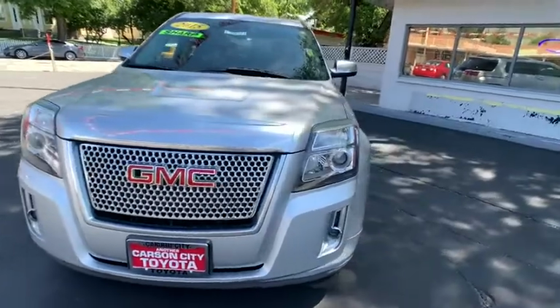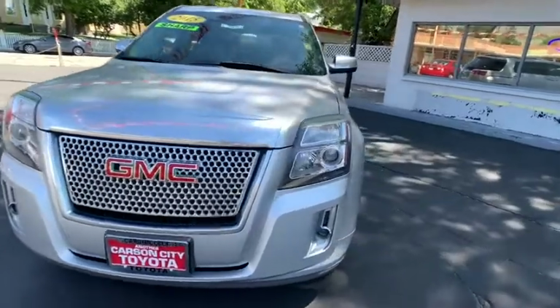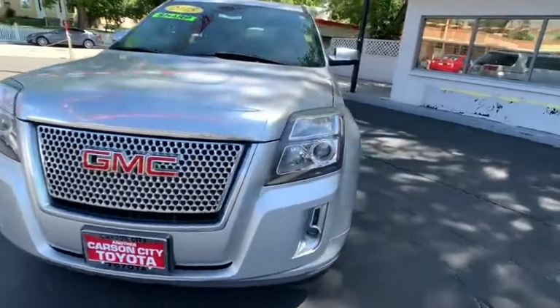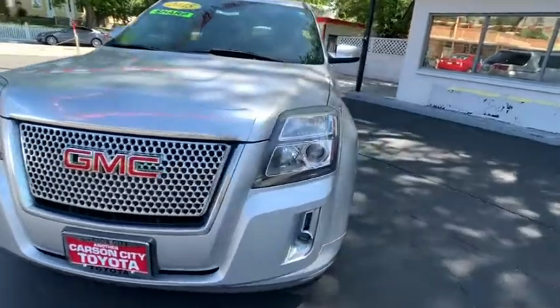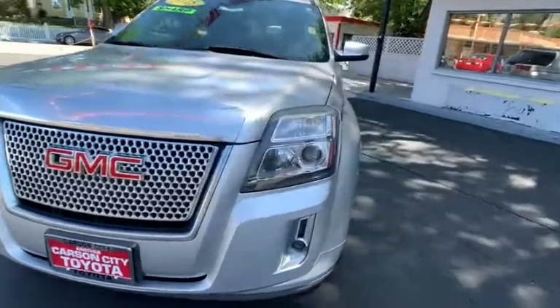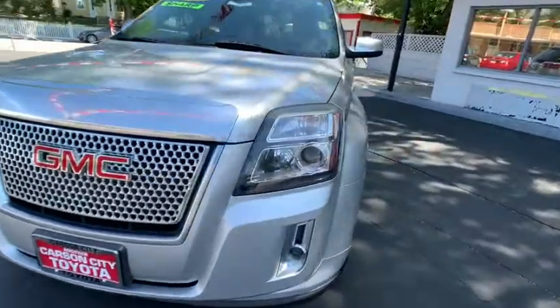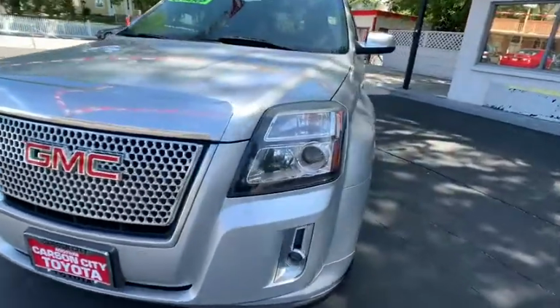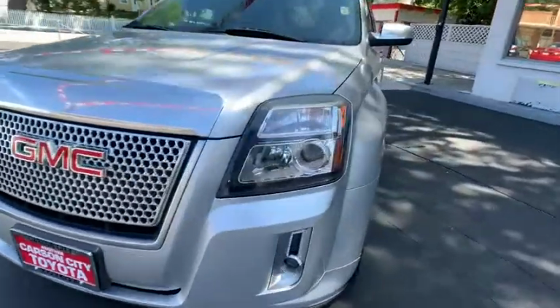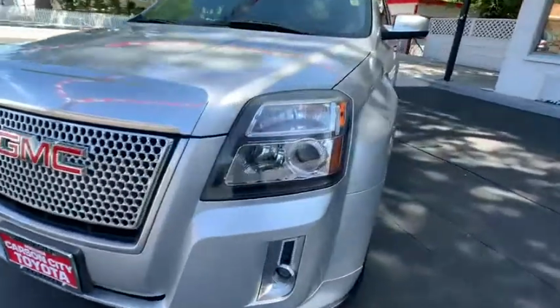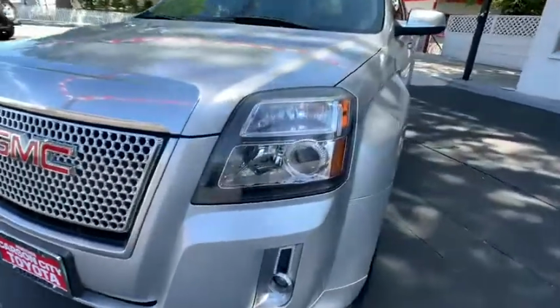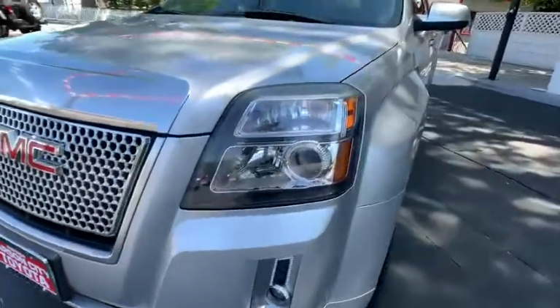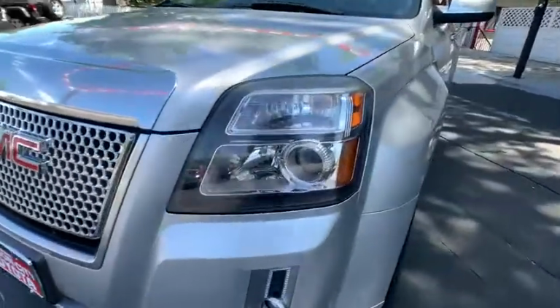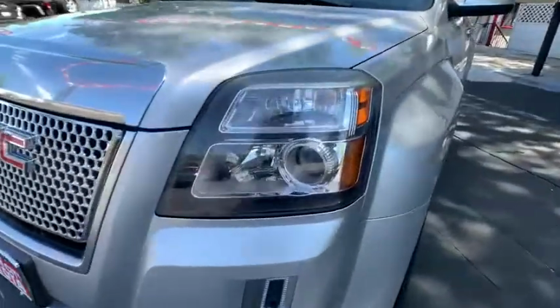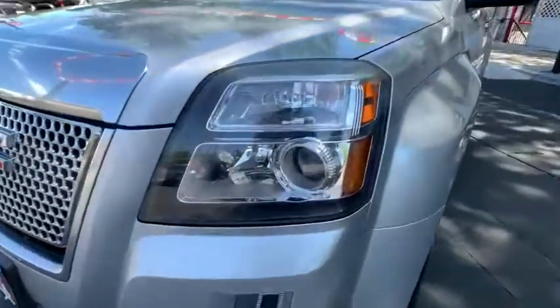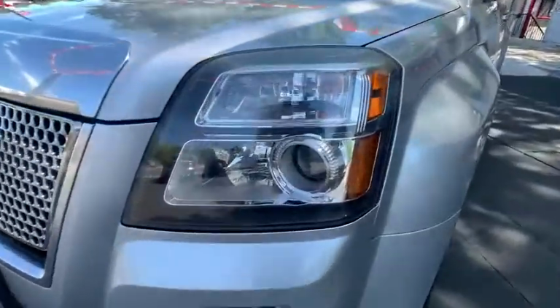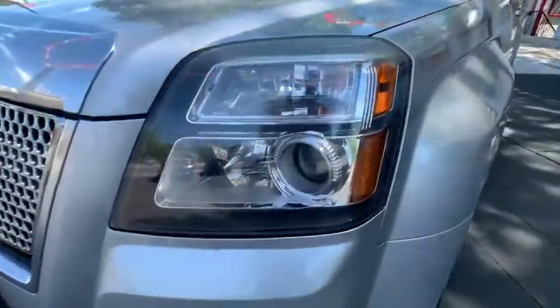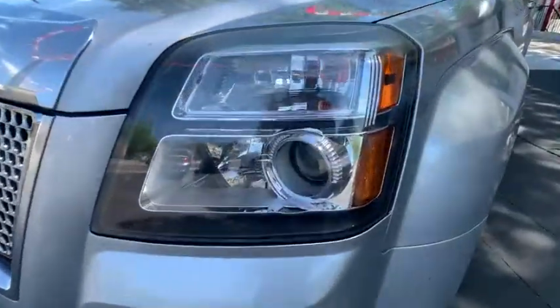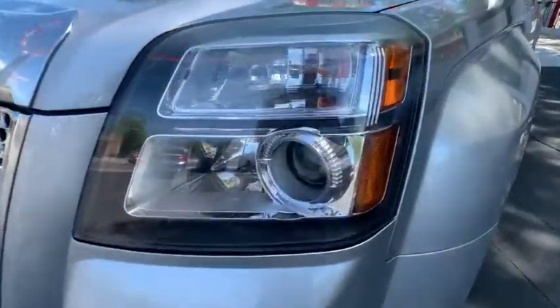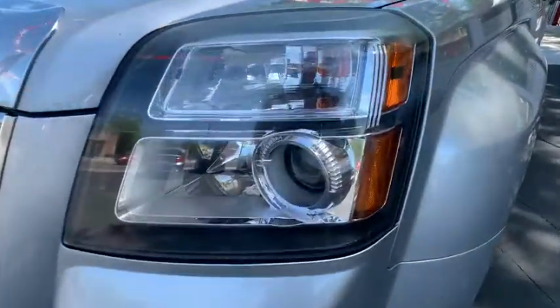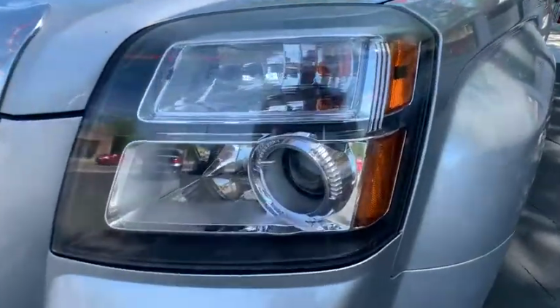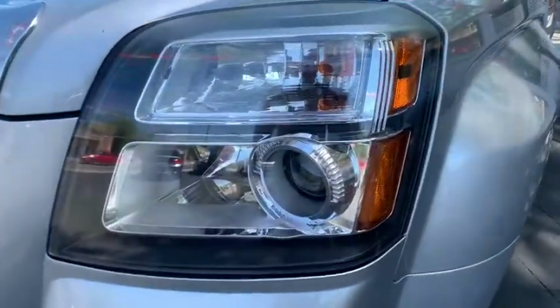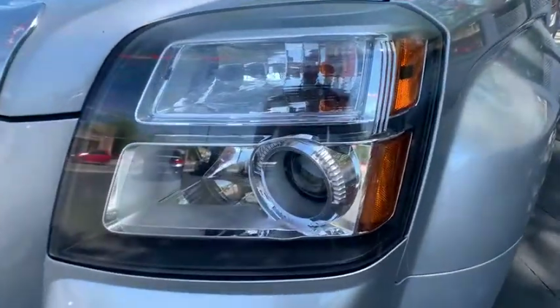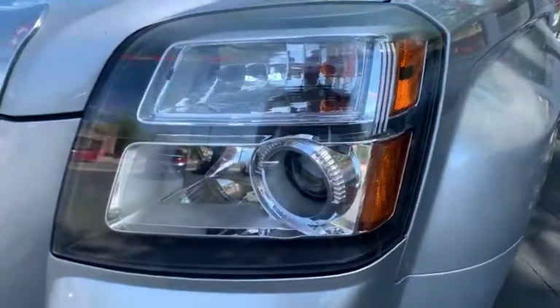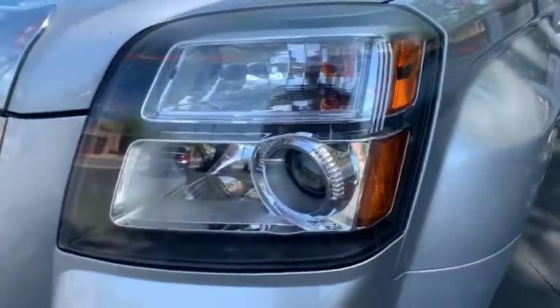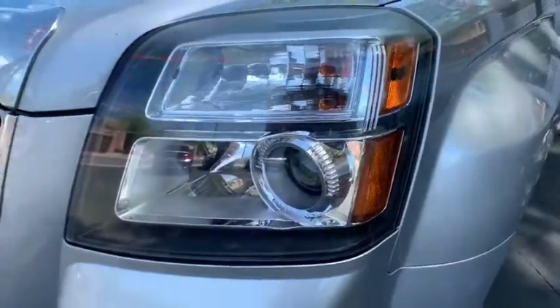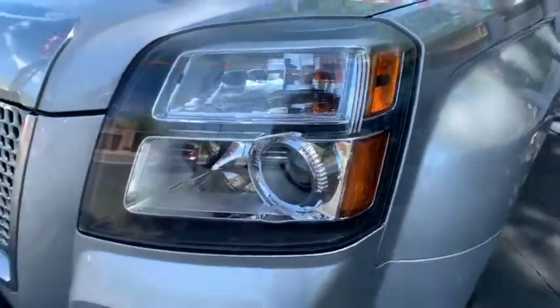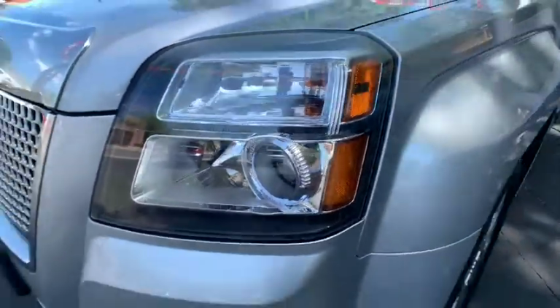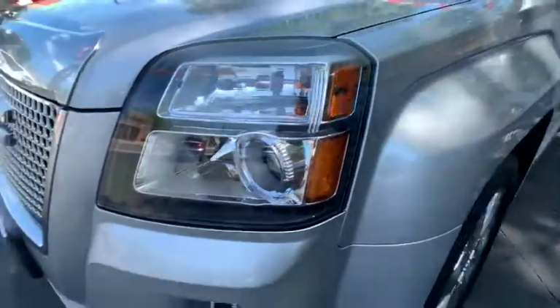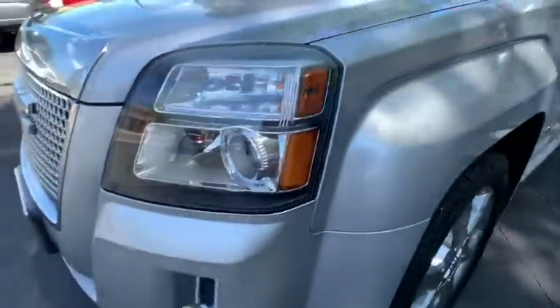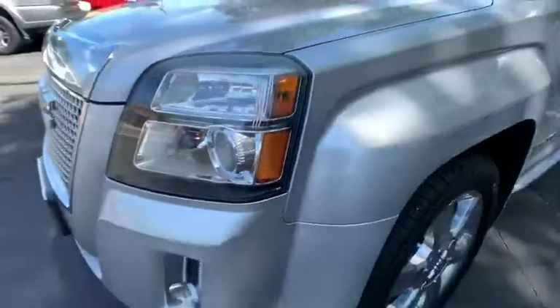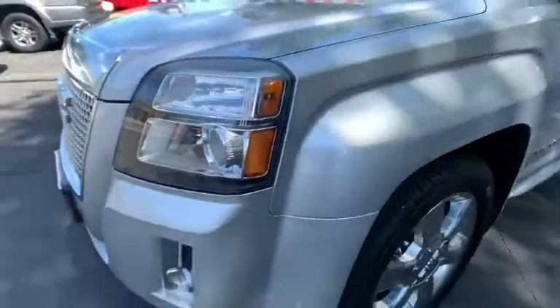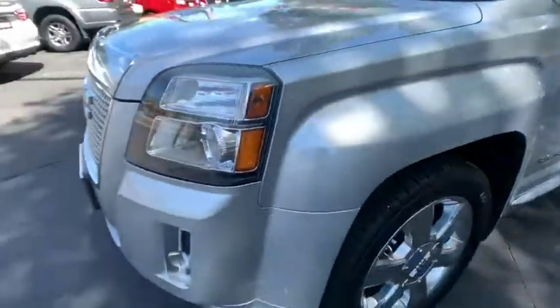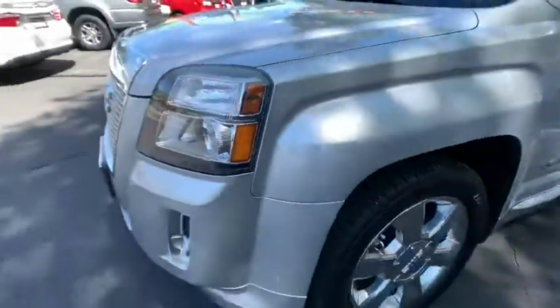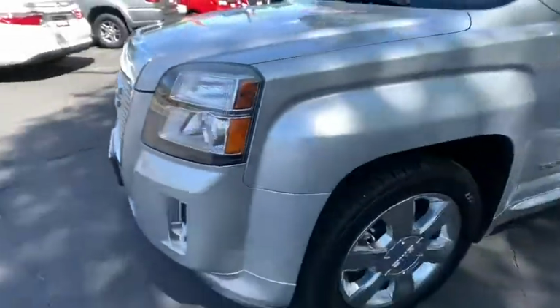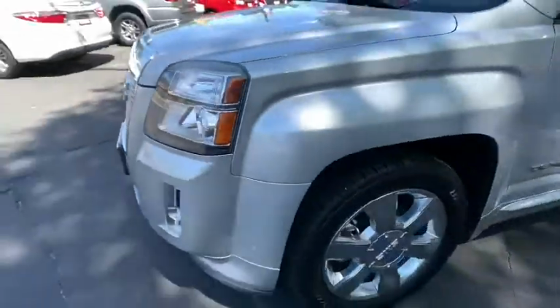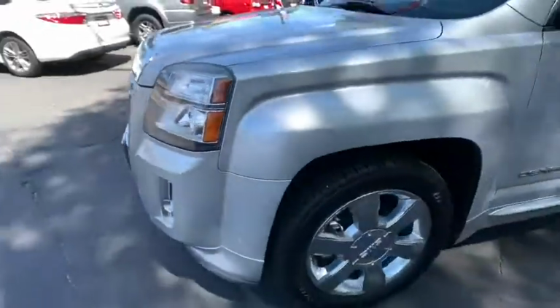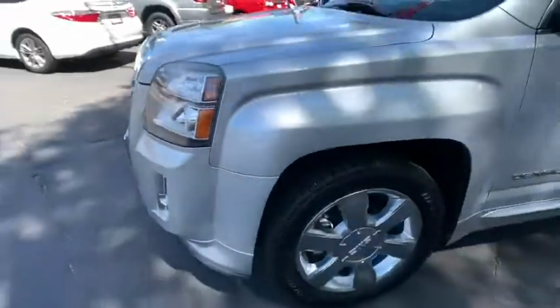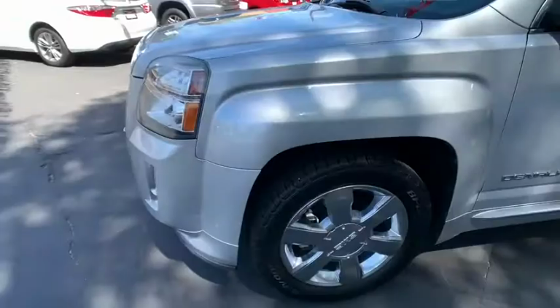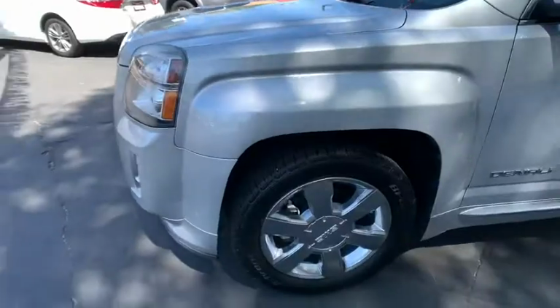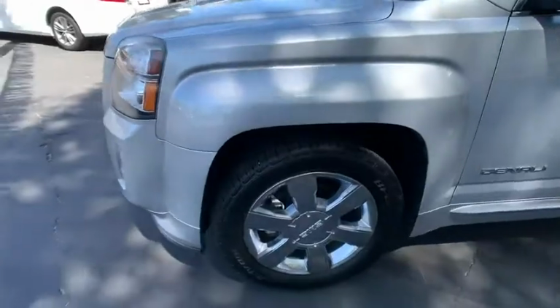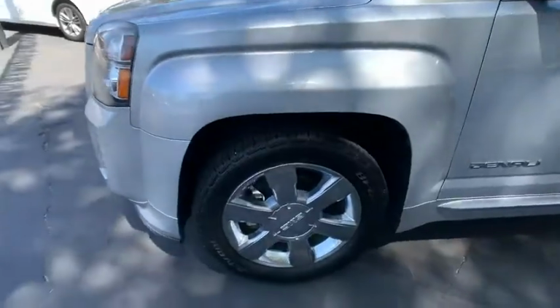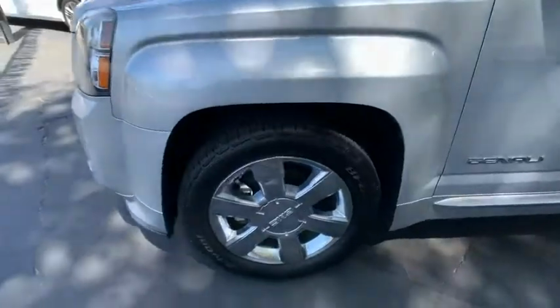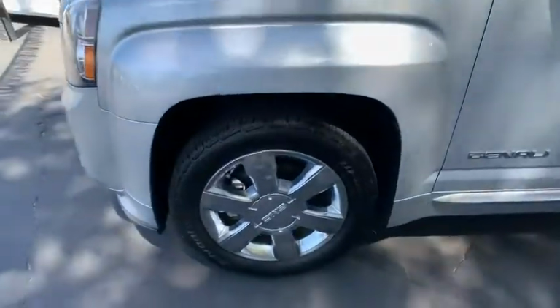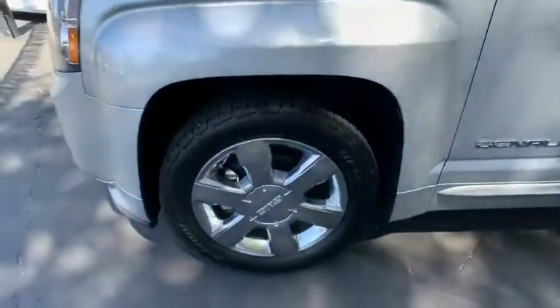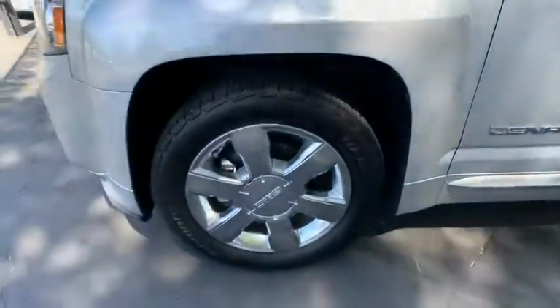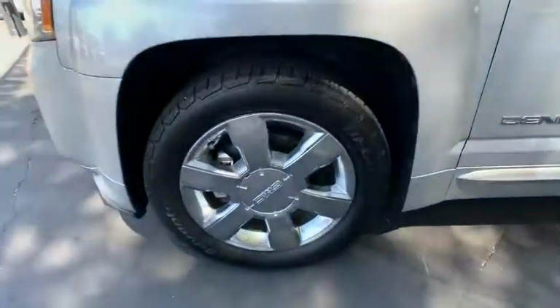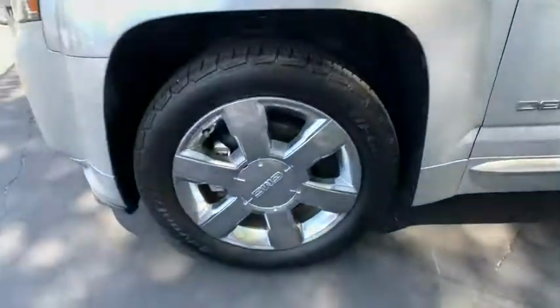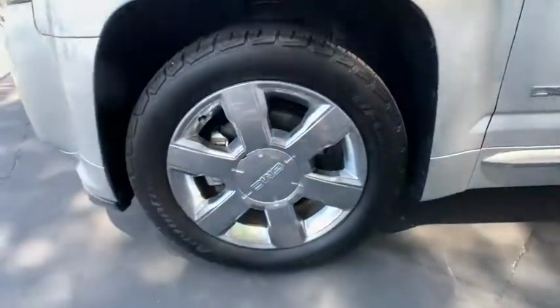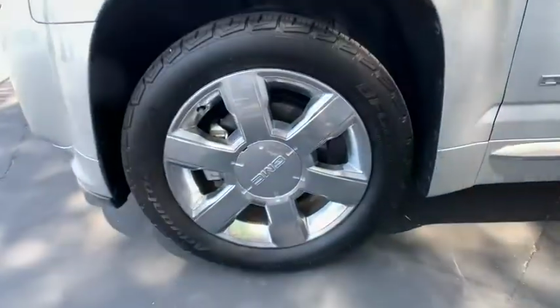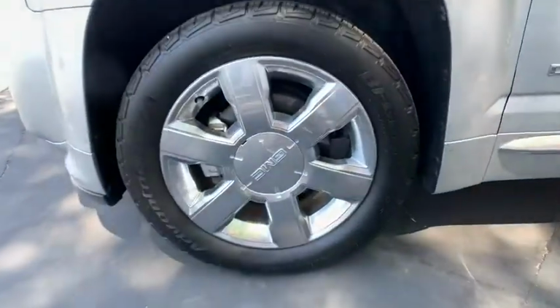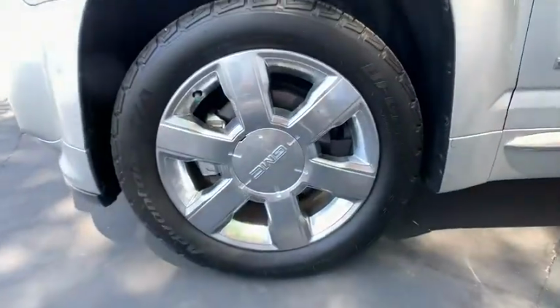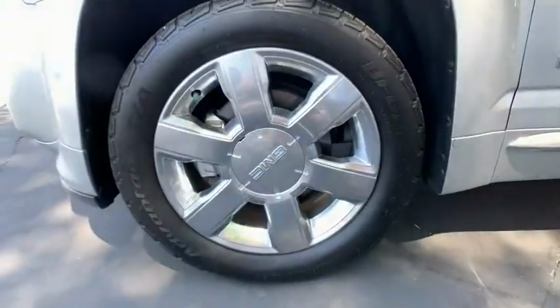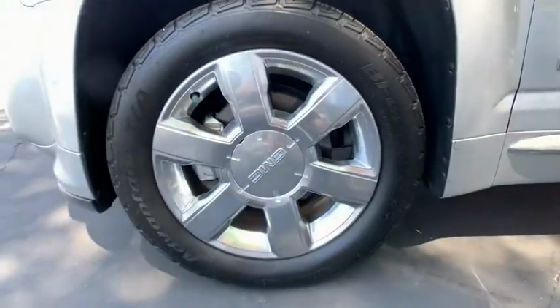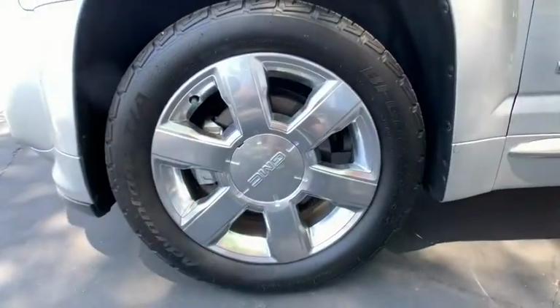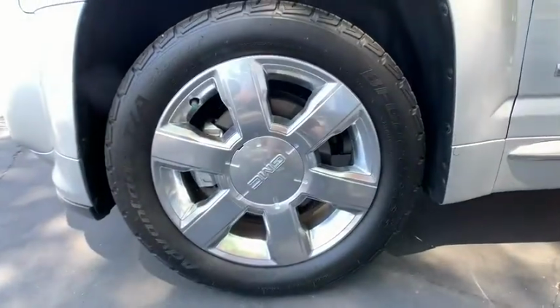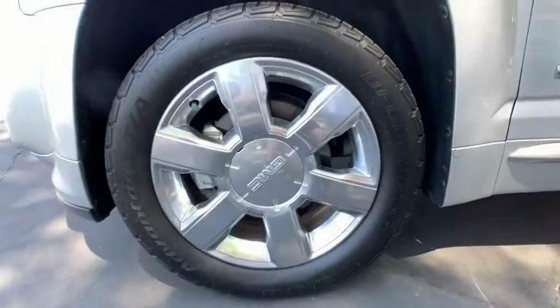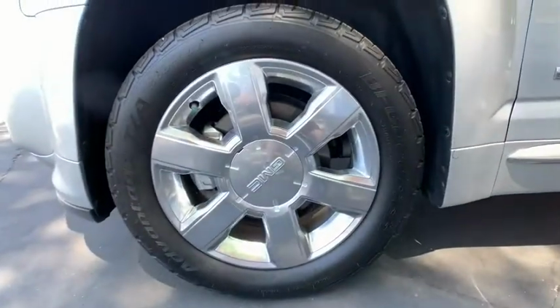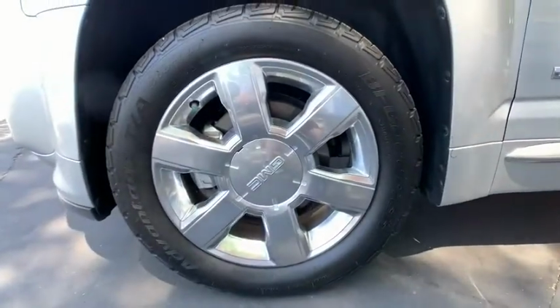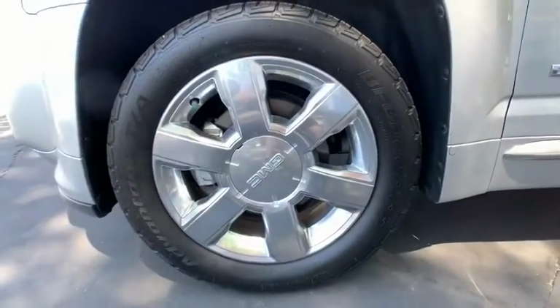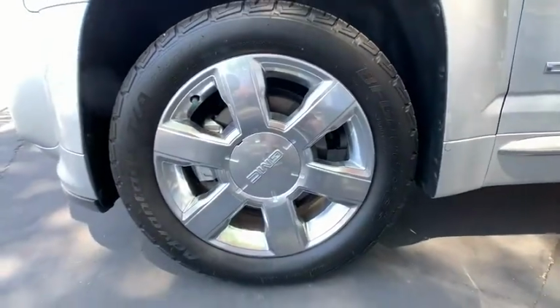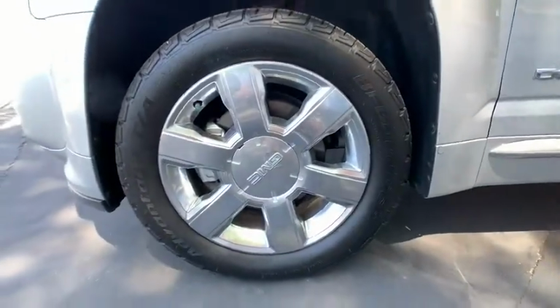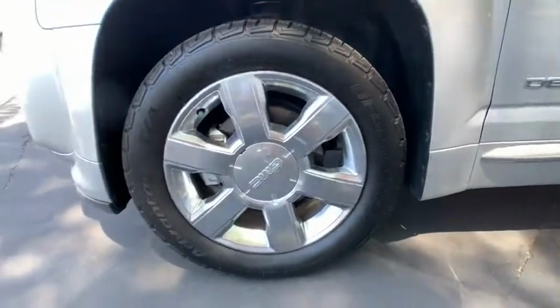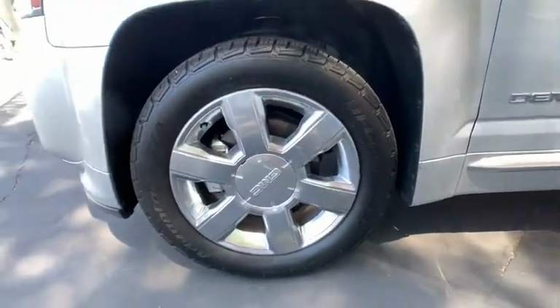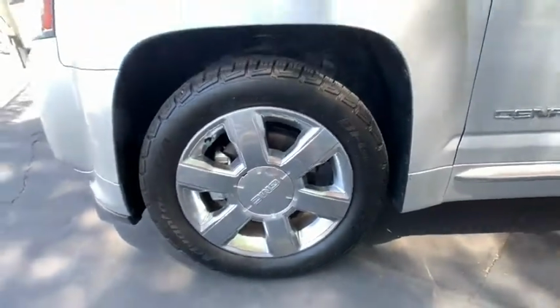Traction control, anti-lock braking system, stability control, remote engine start, cruise control, trip odometer, clock, compass.